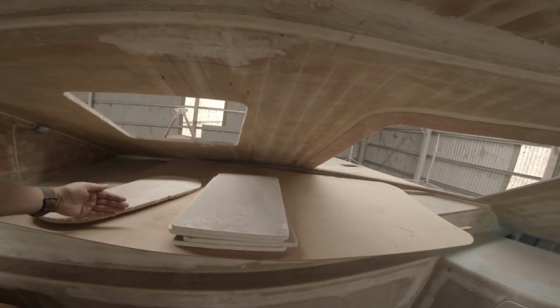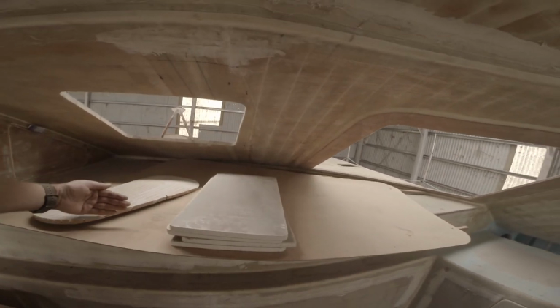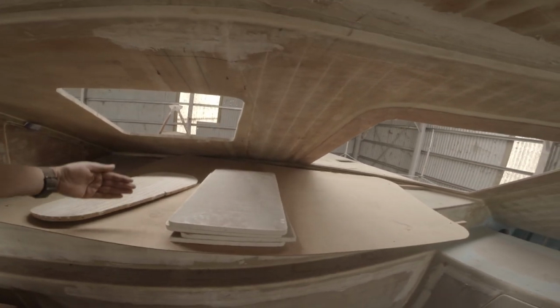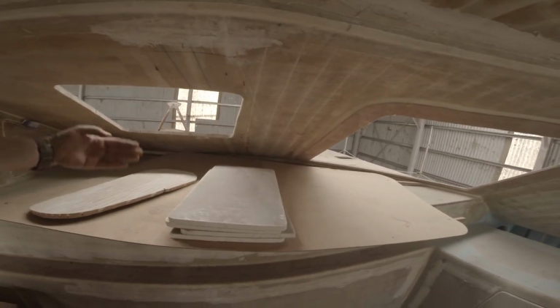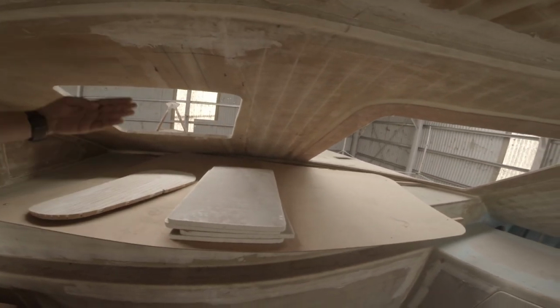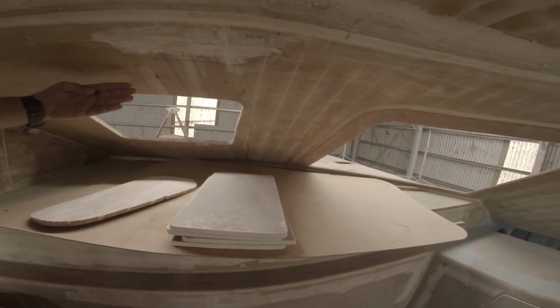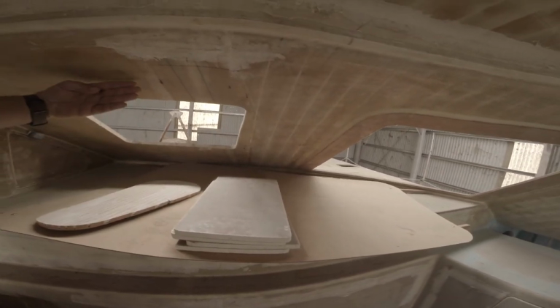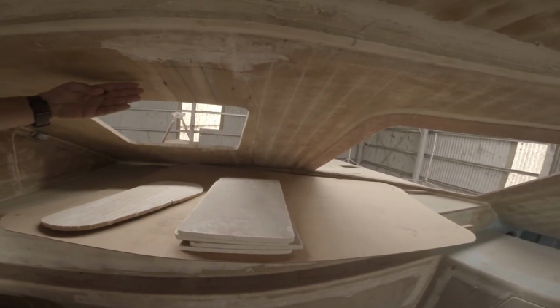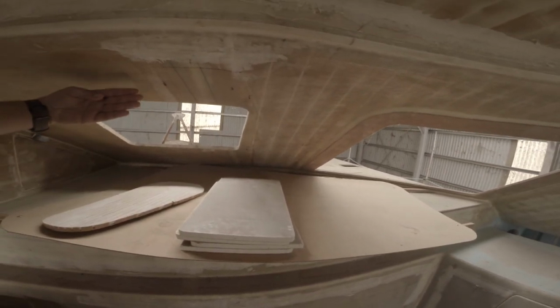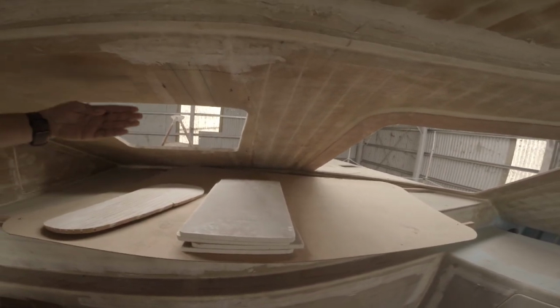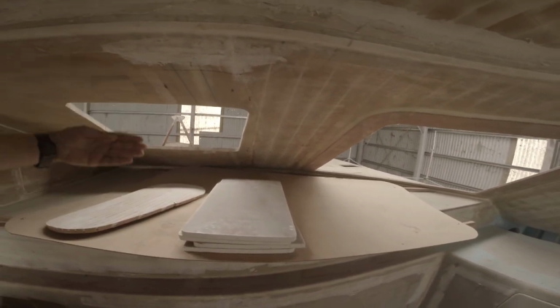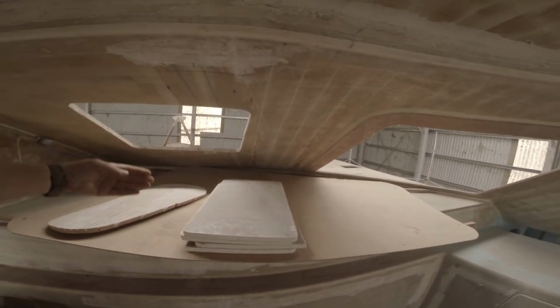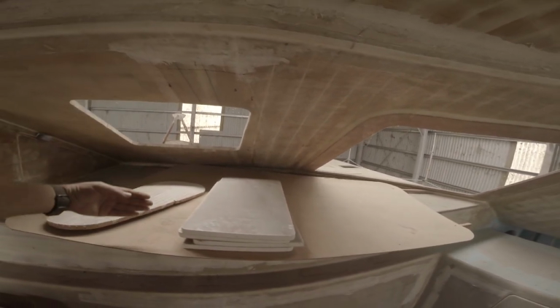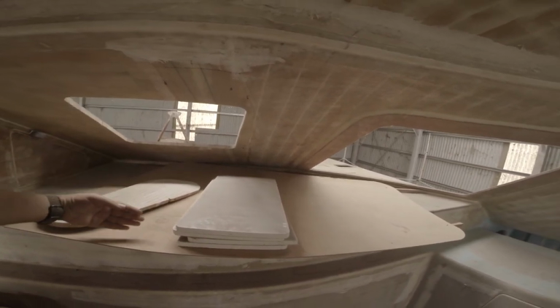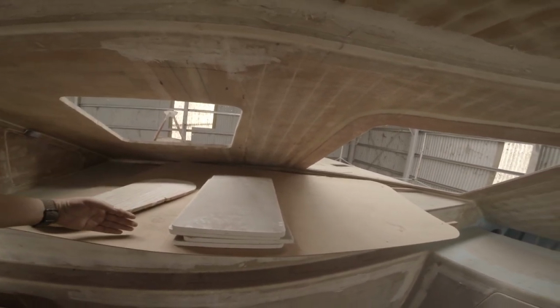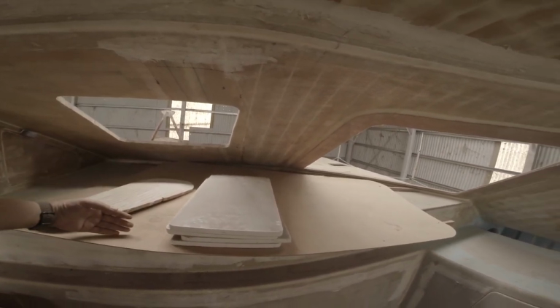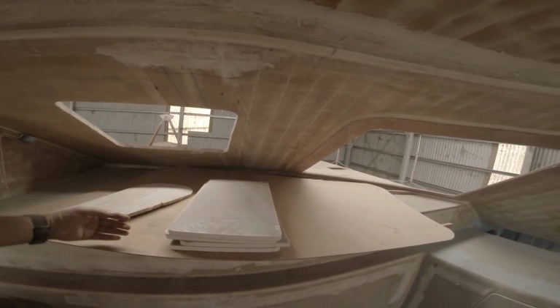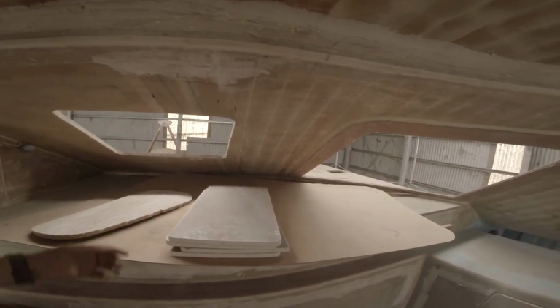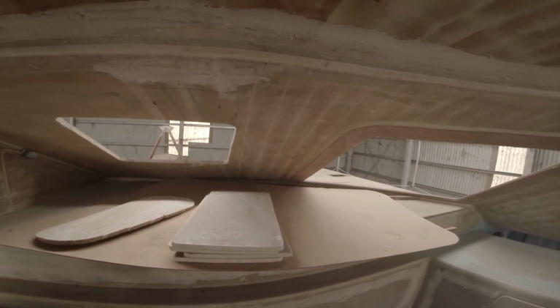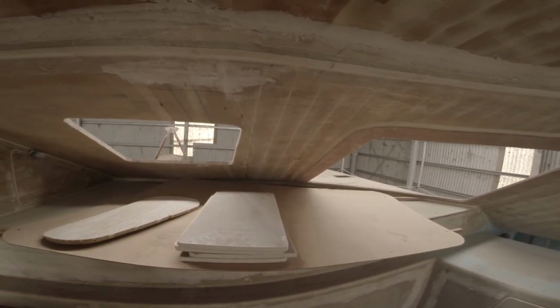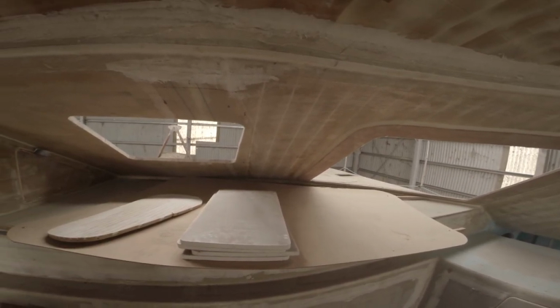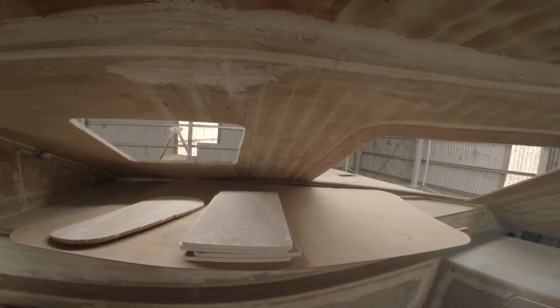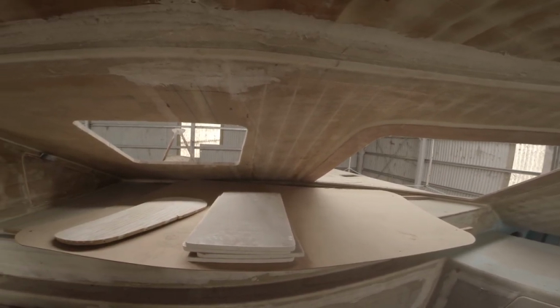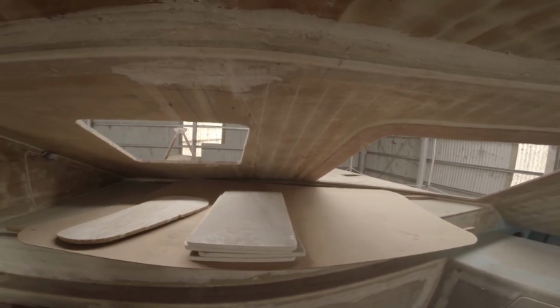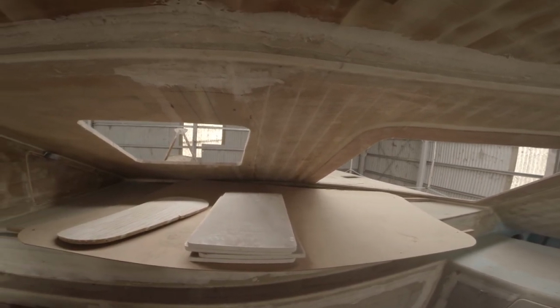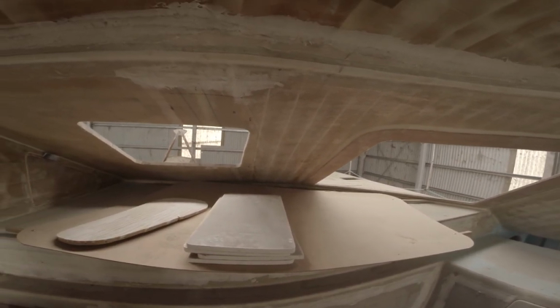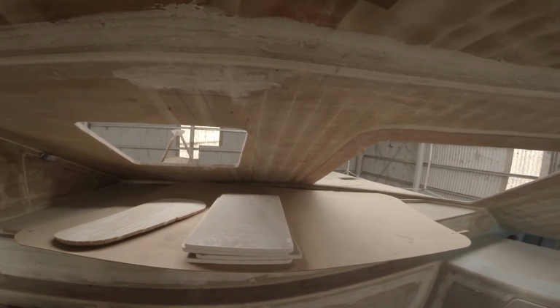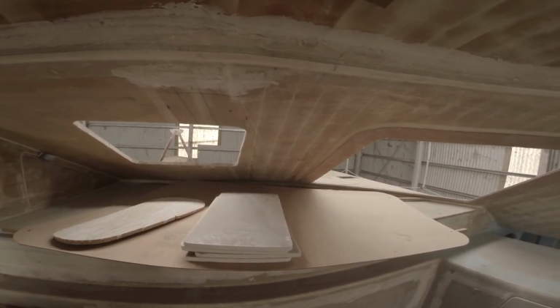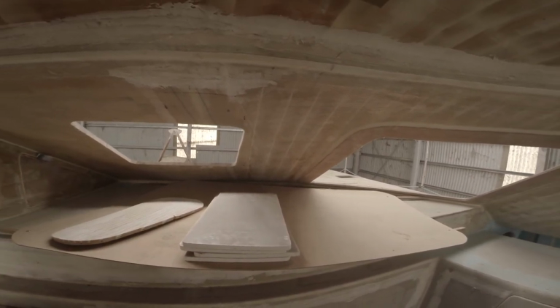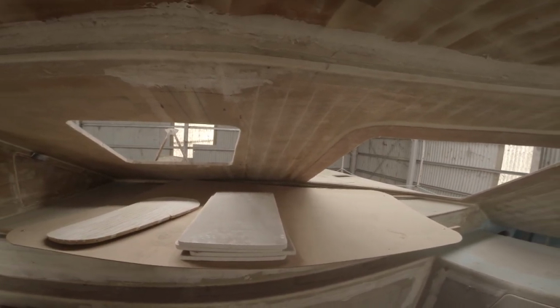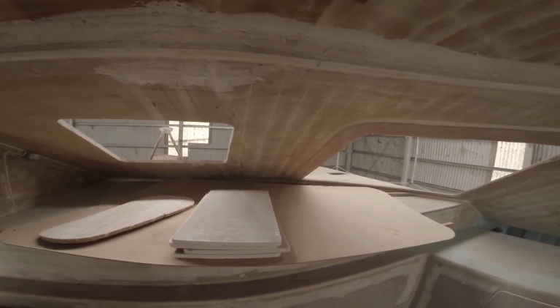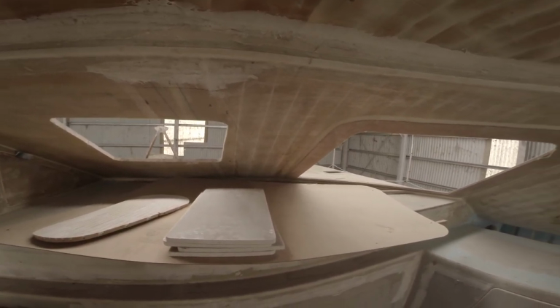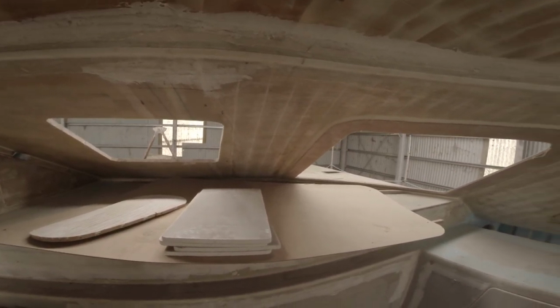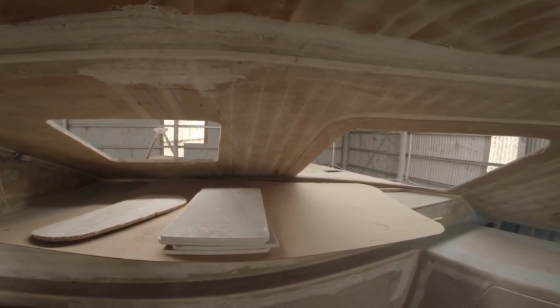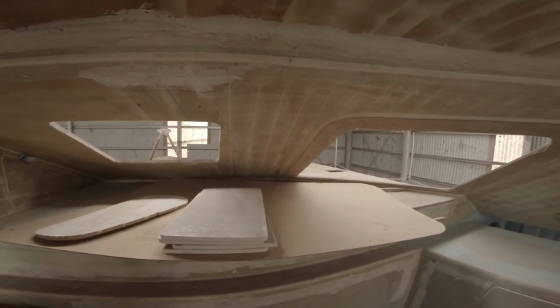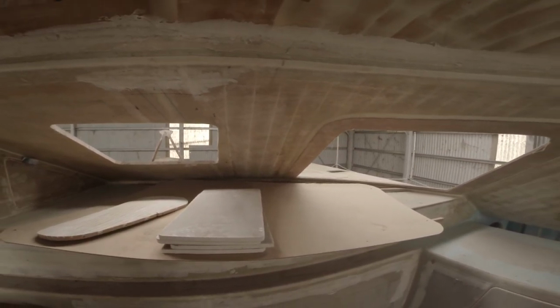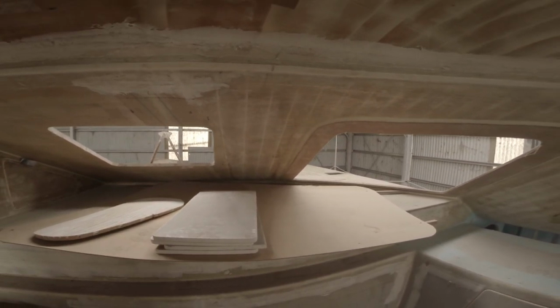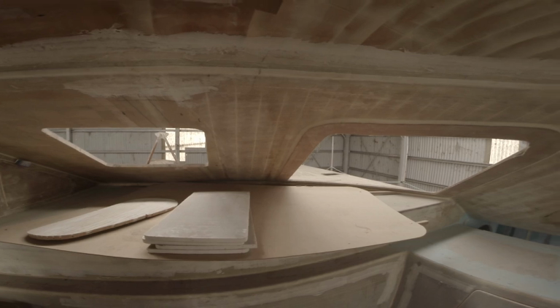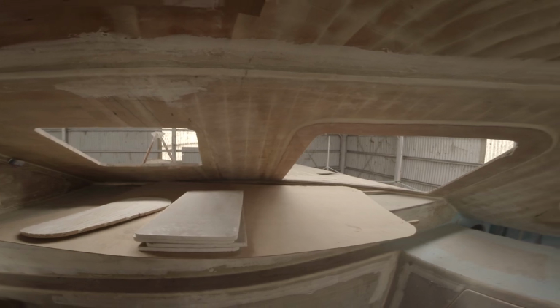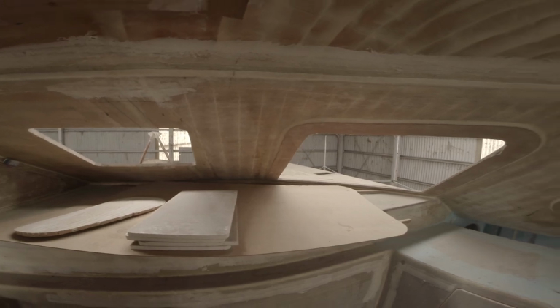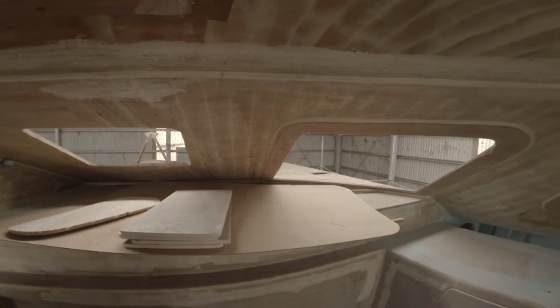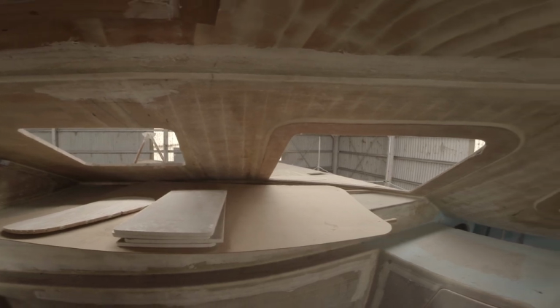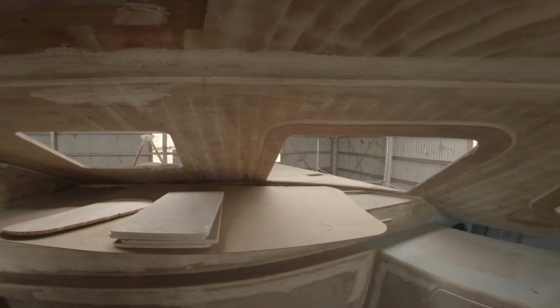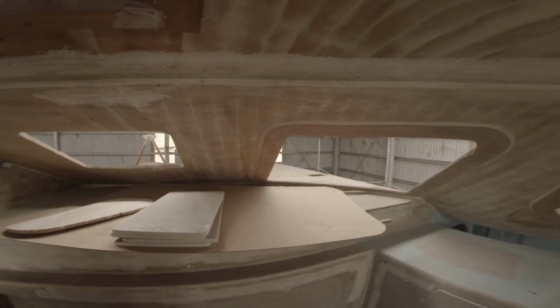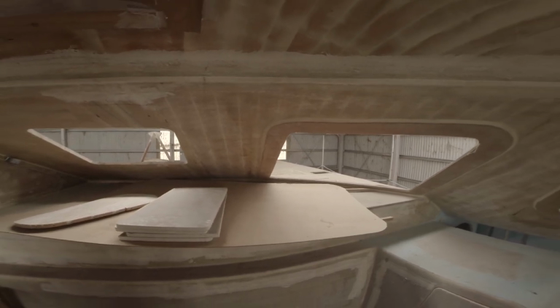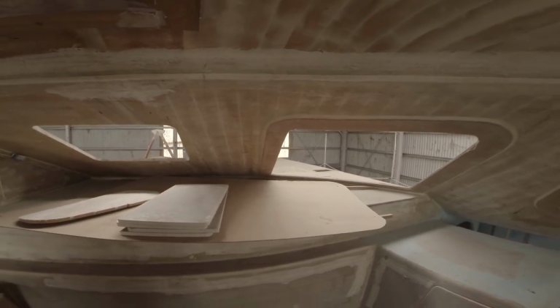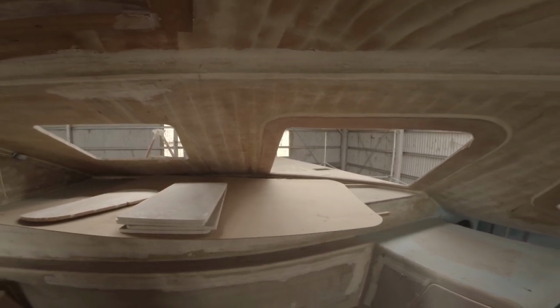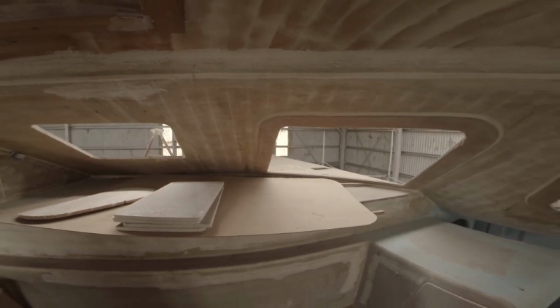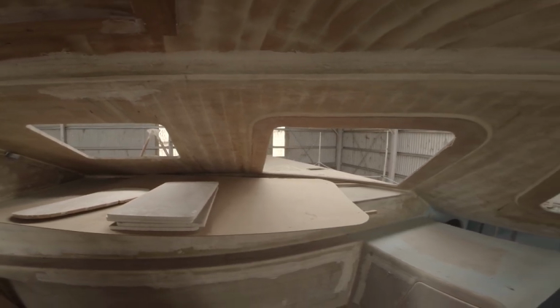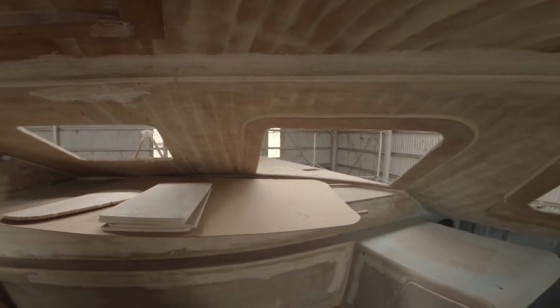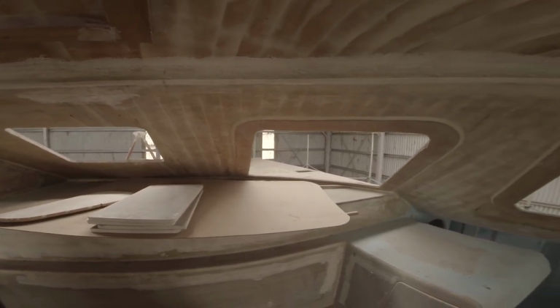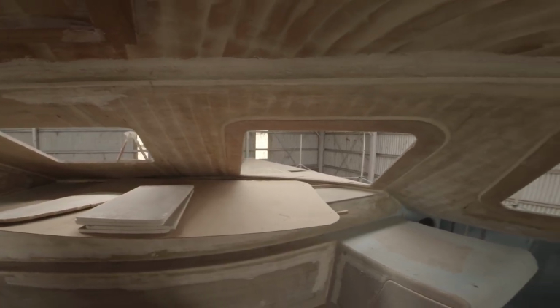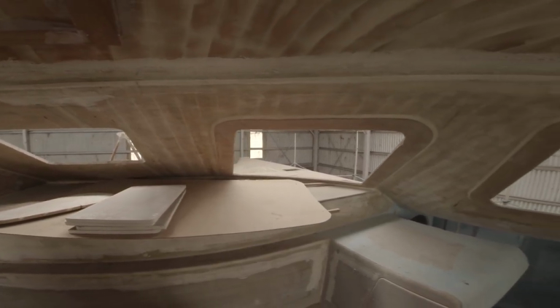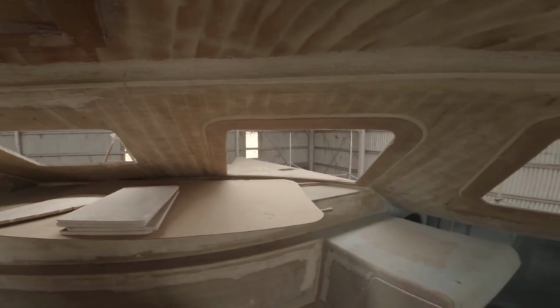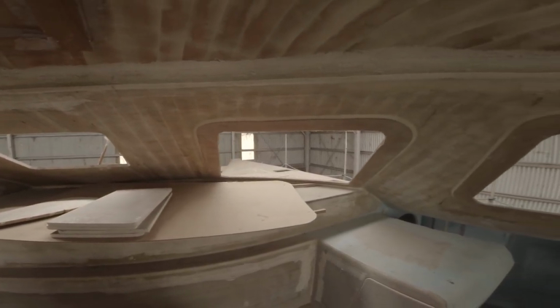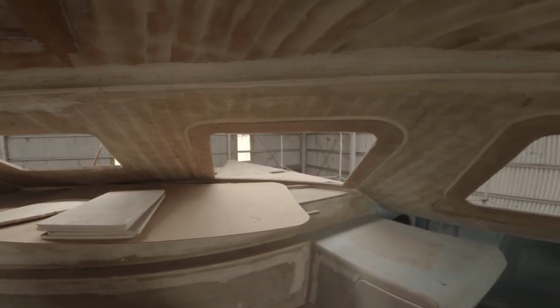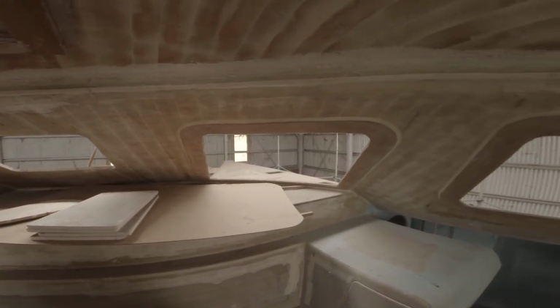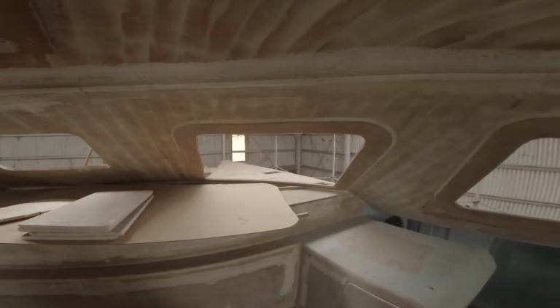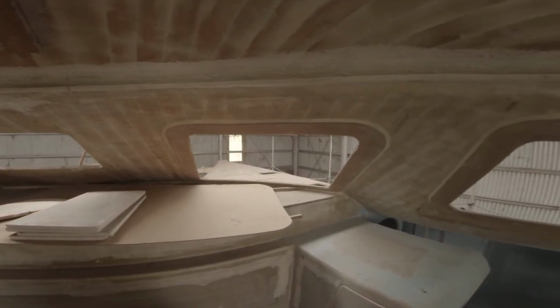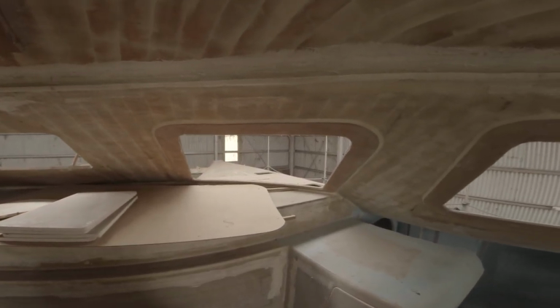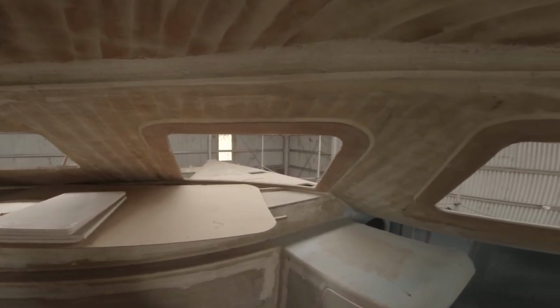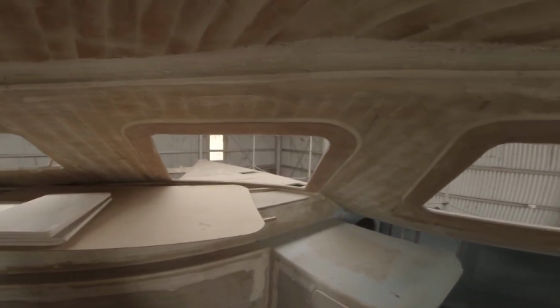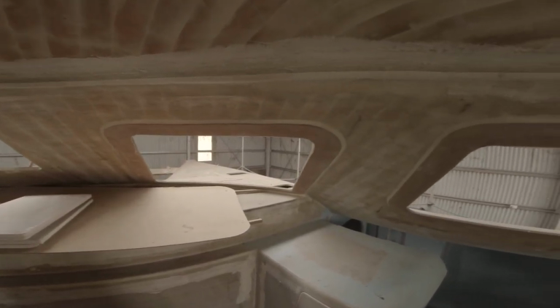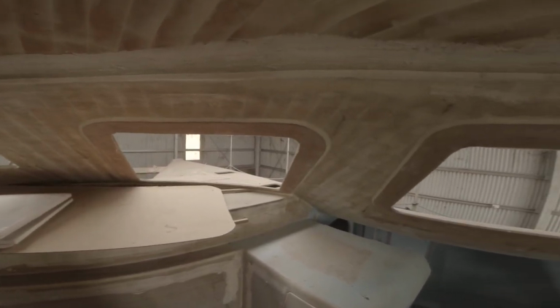A flat pane of acrylic here. Have to do something about ventilation though.